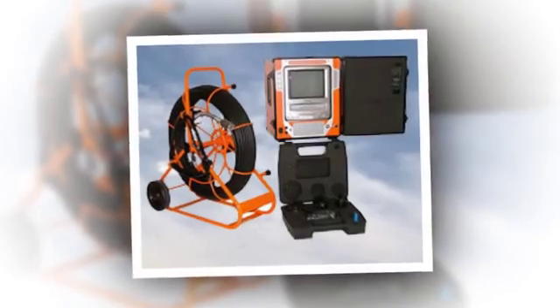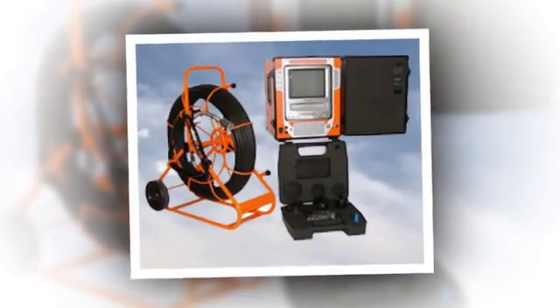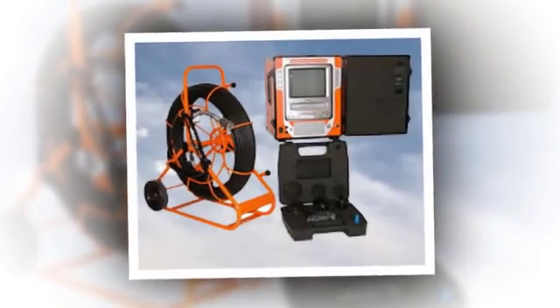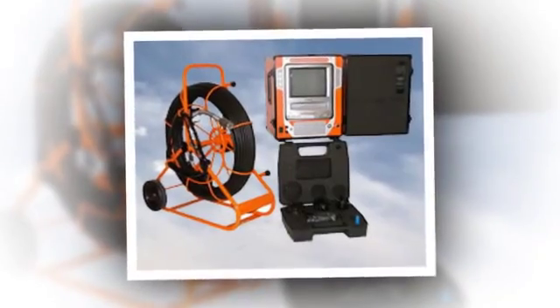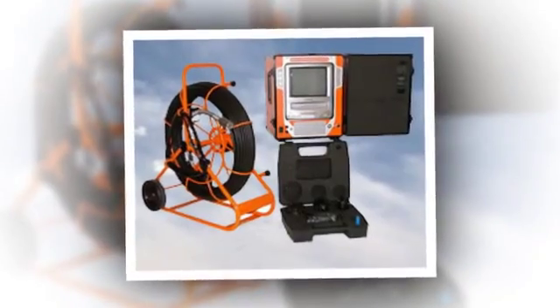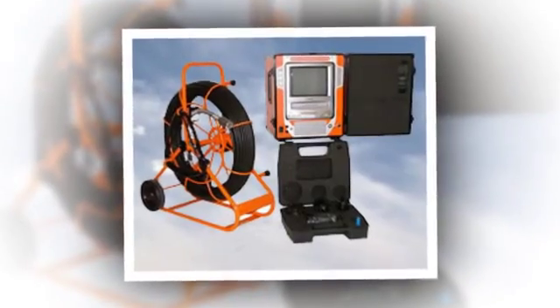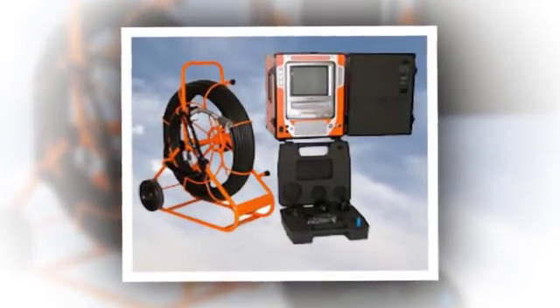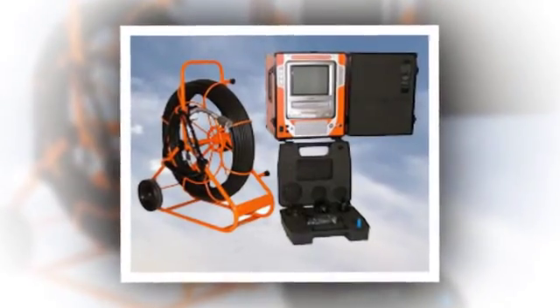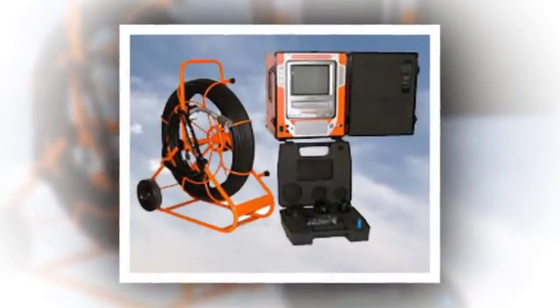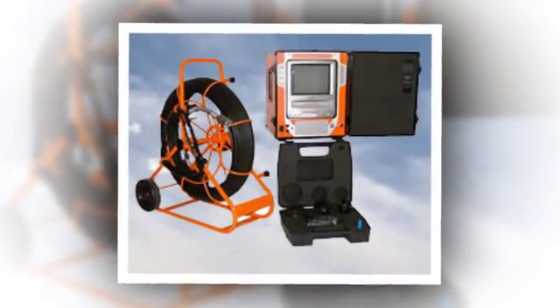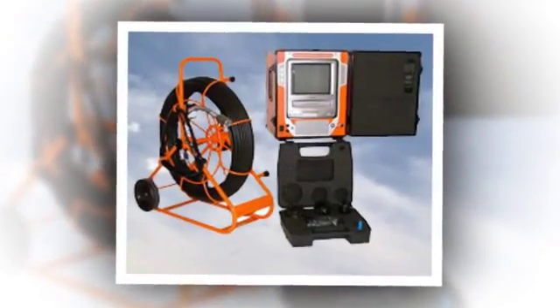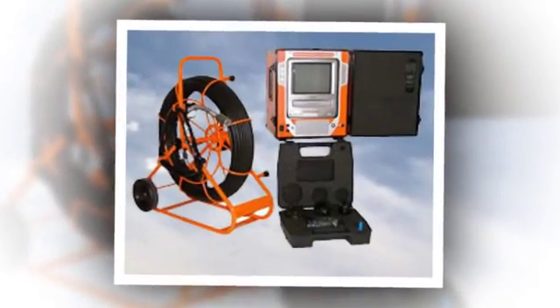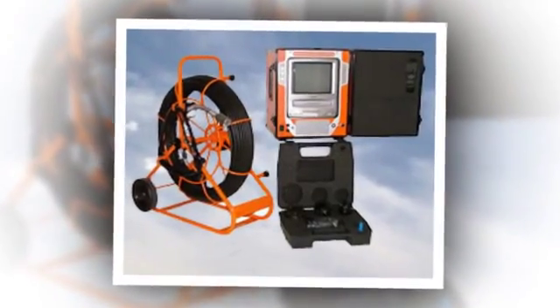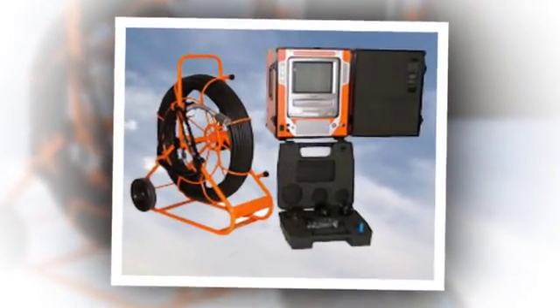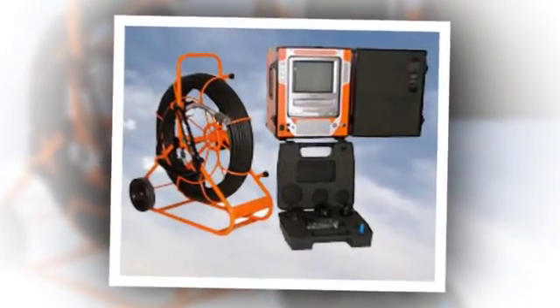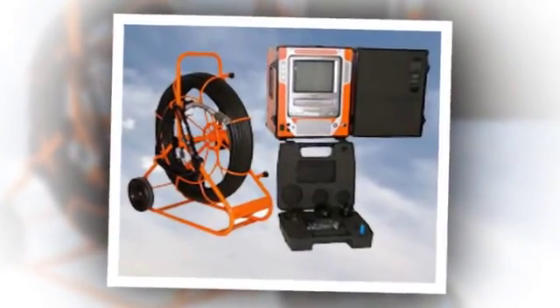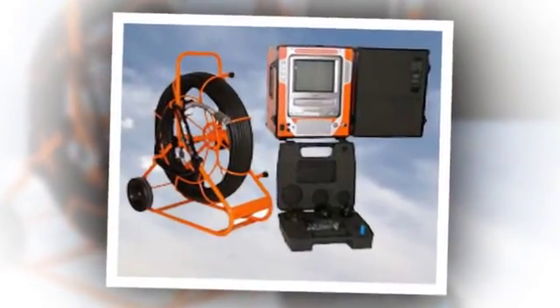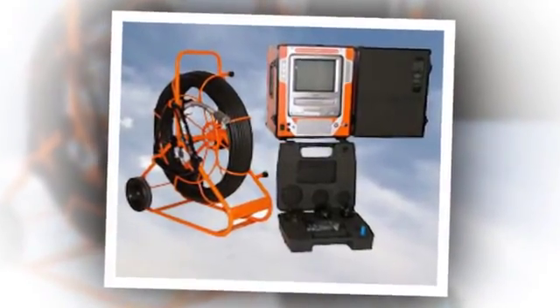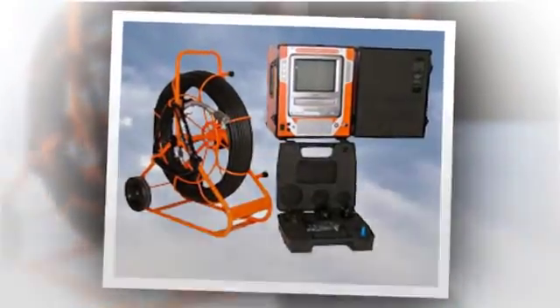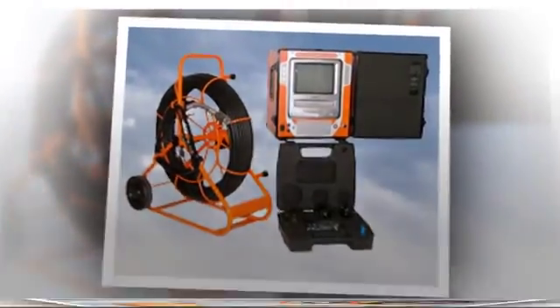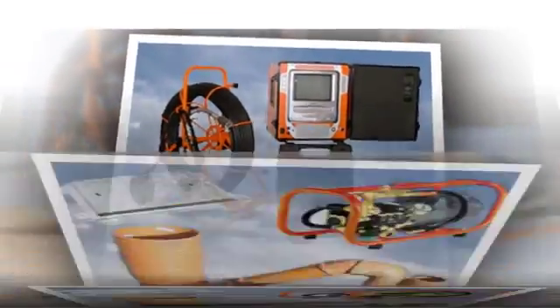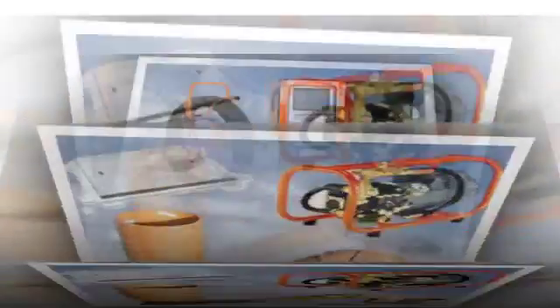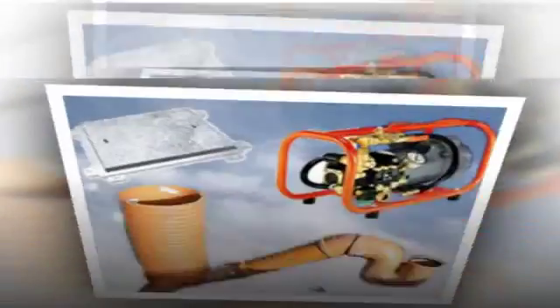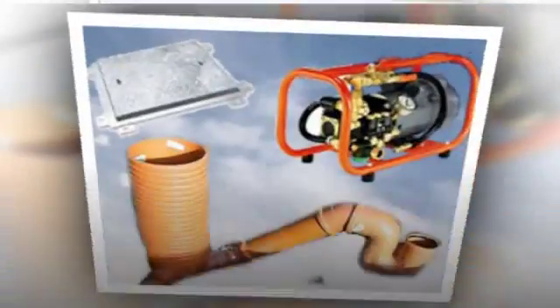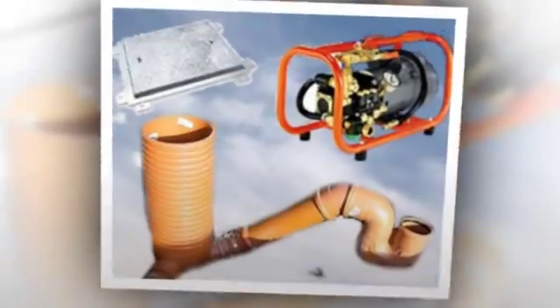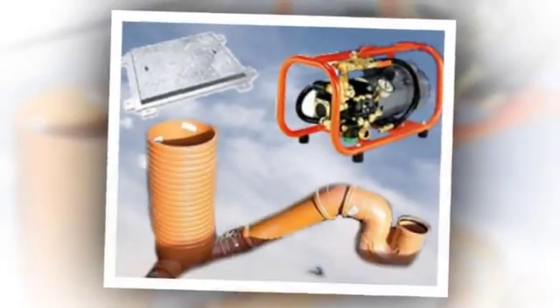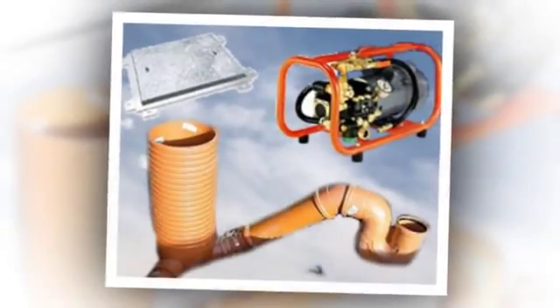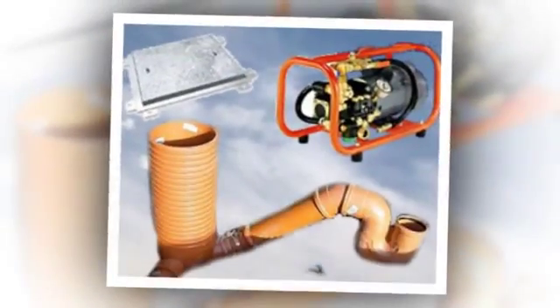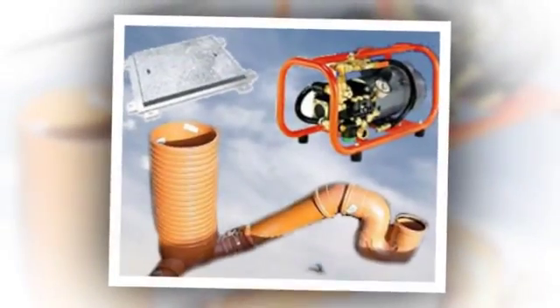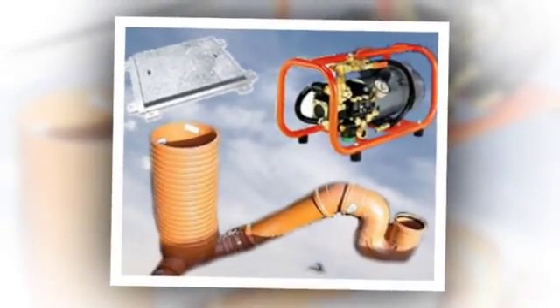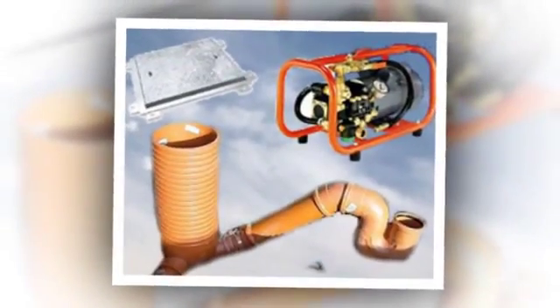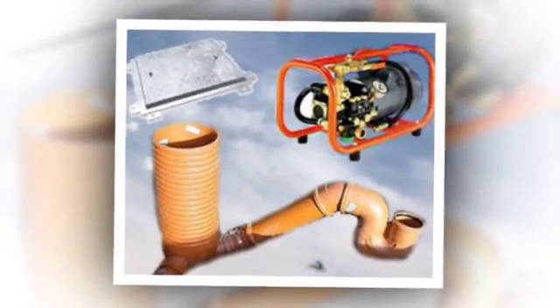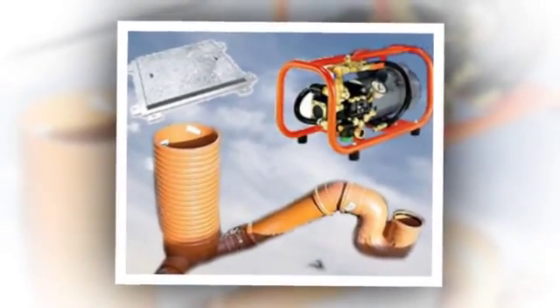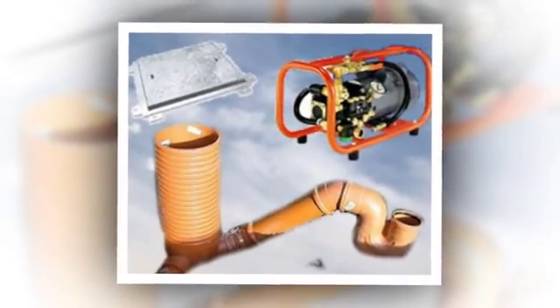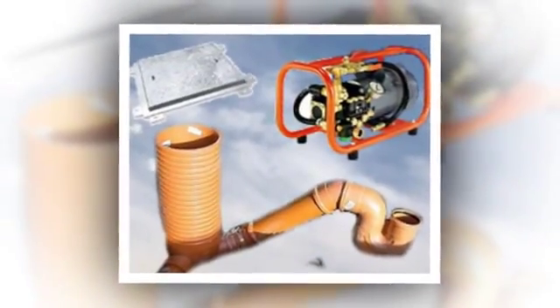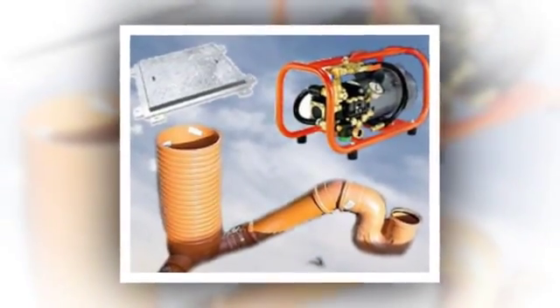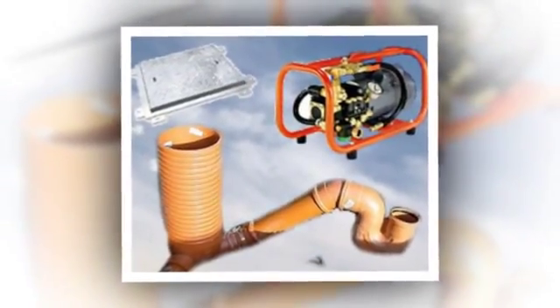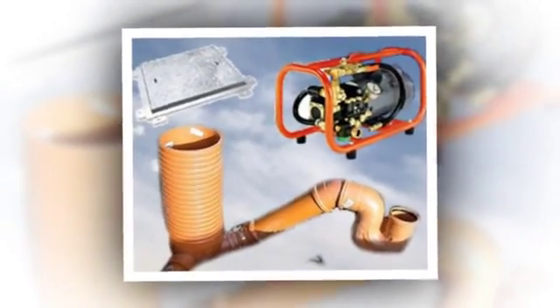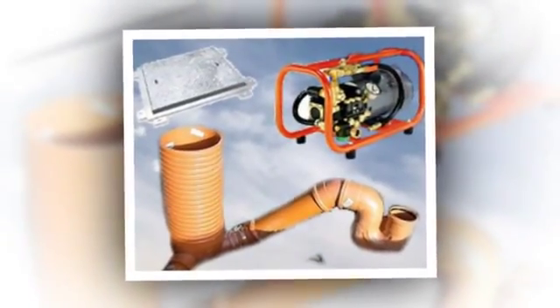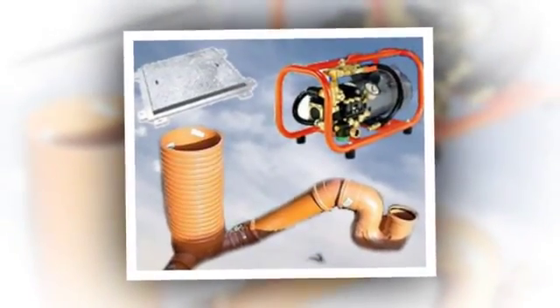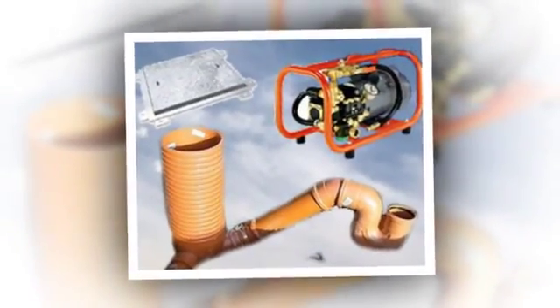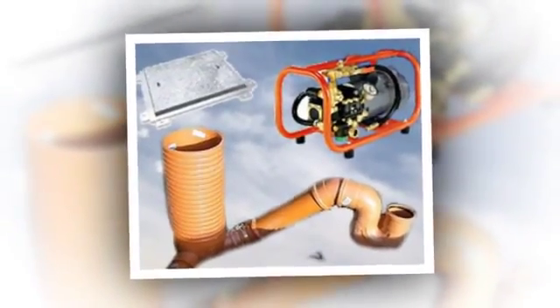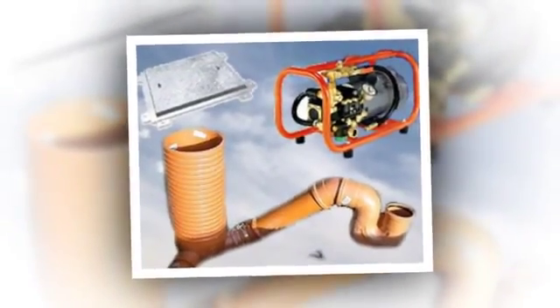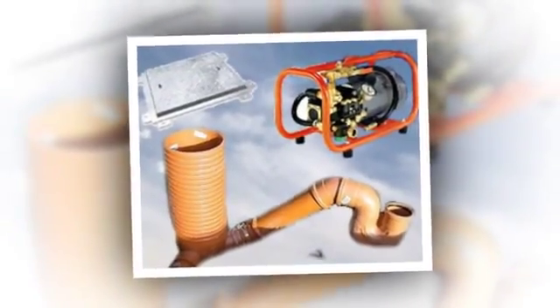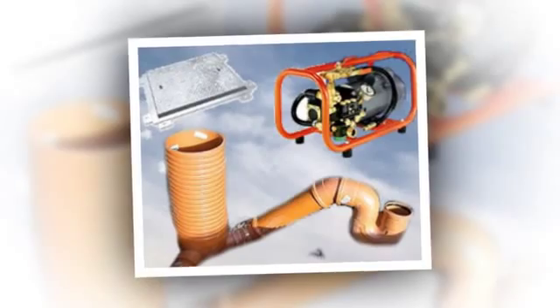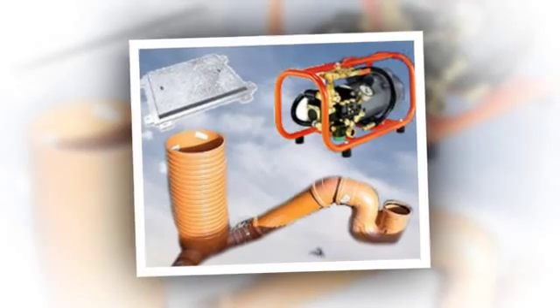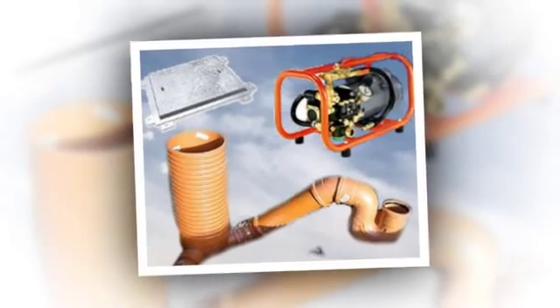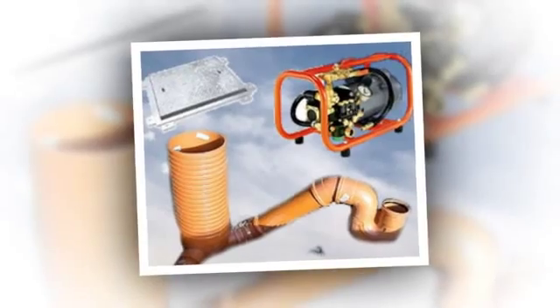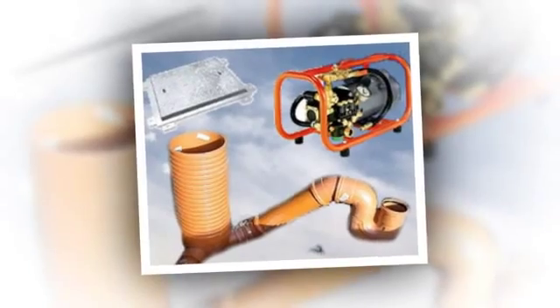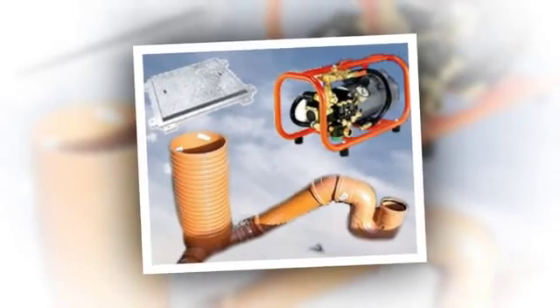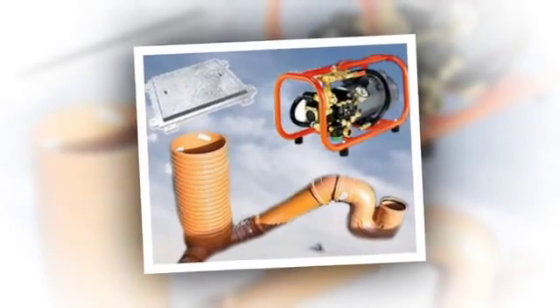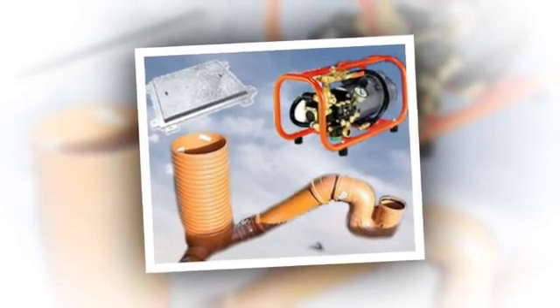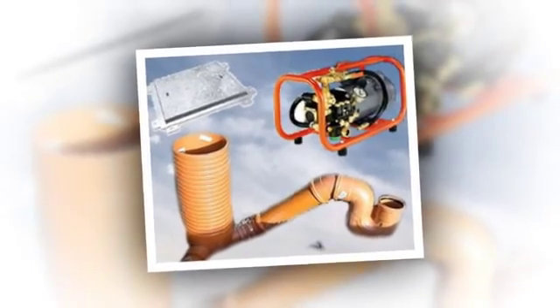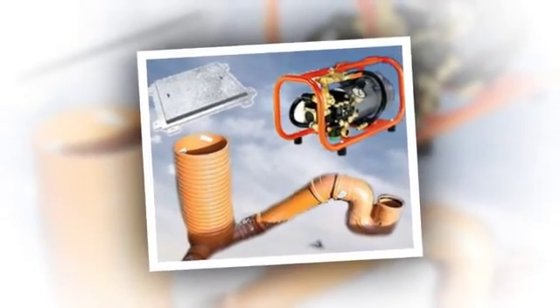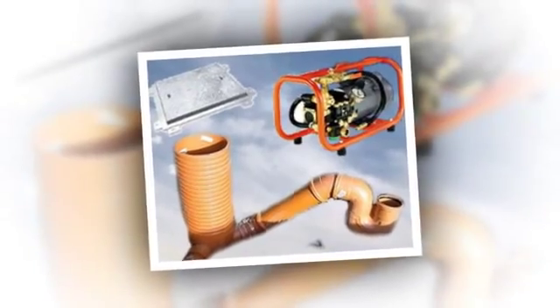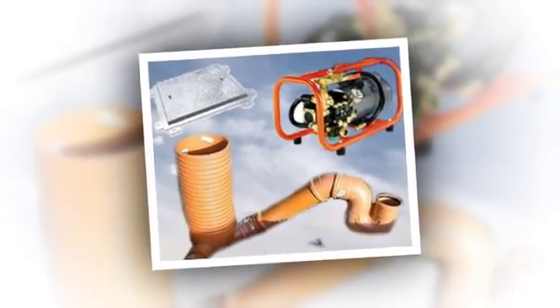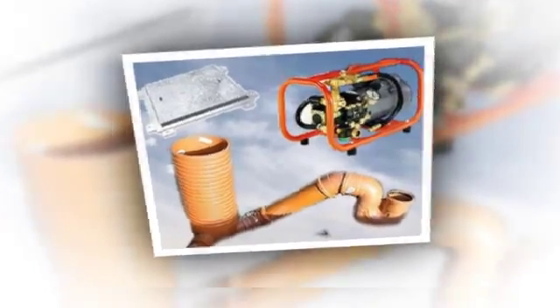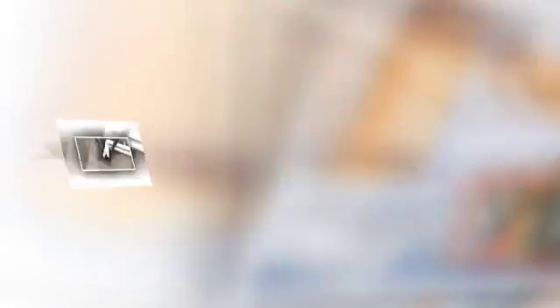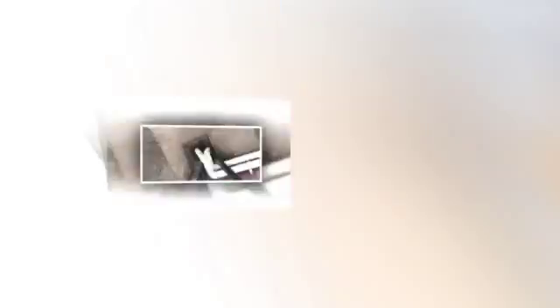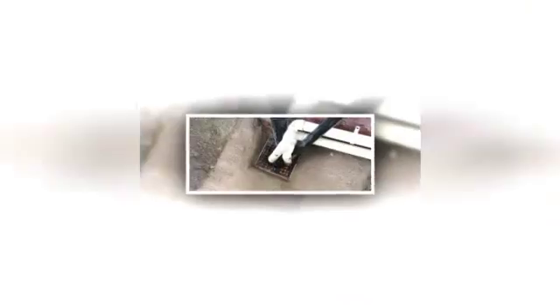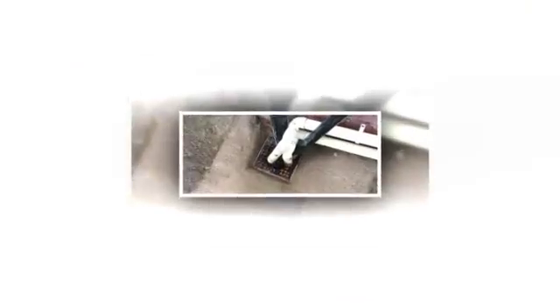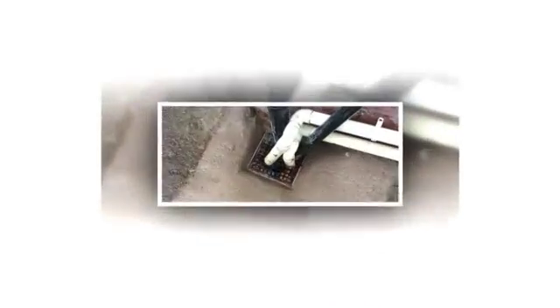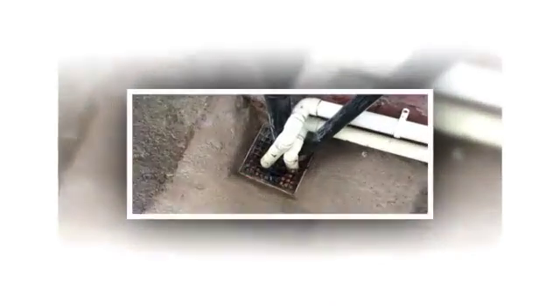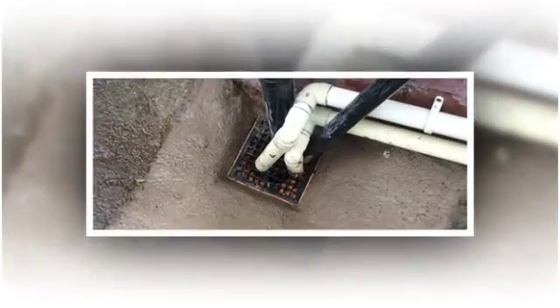If we need to repair your drain — reline or renew, fit PVC pipework, or carry out no-dig repairs — our prices start at £80.